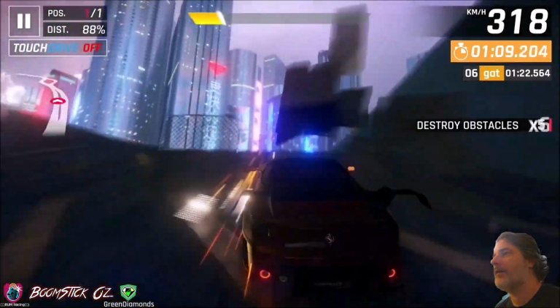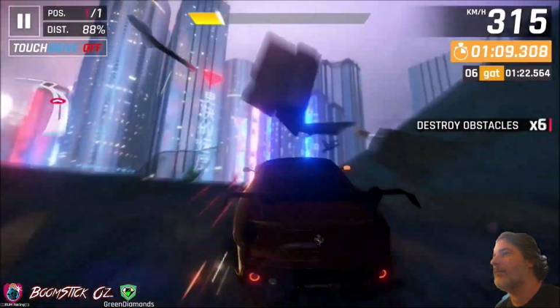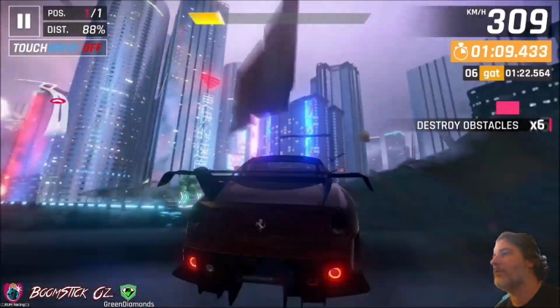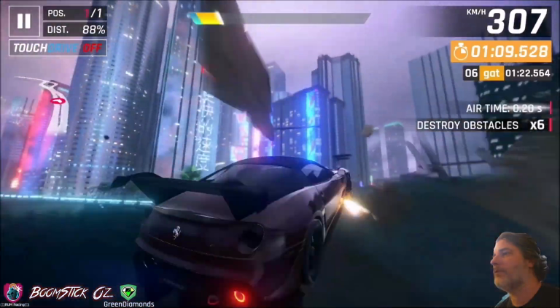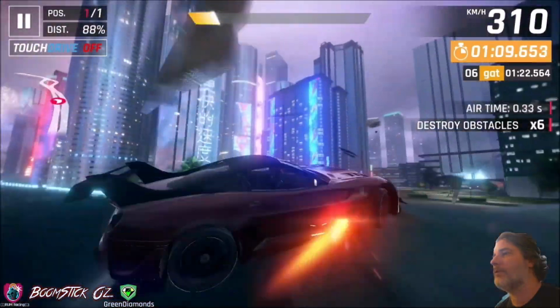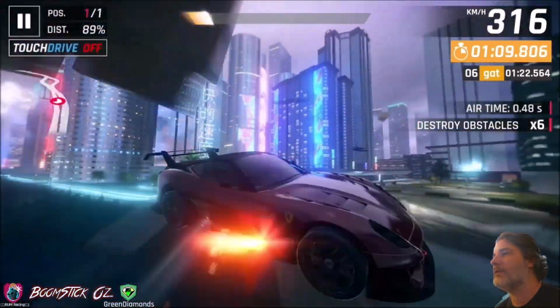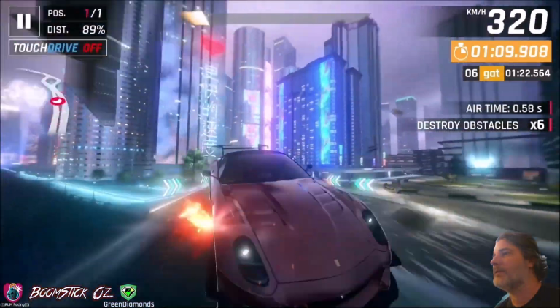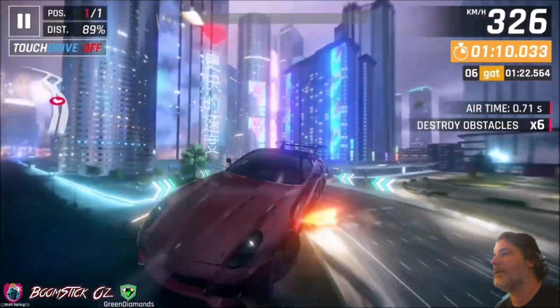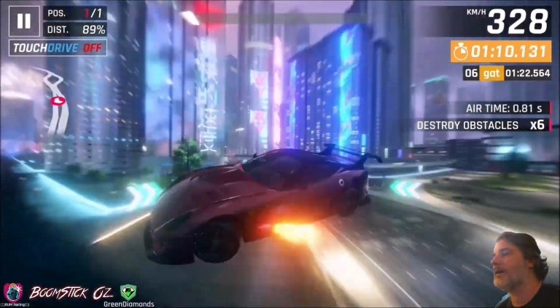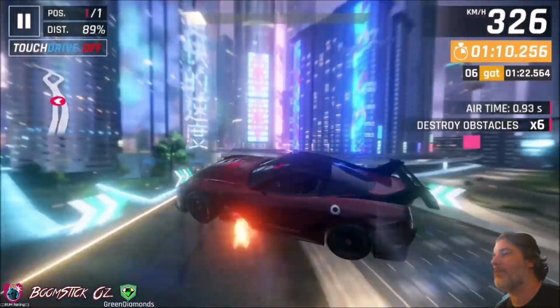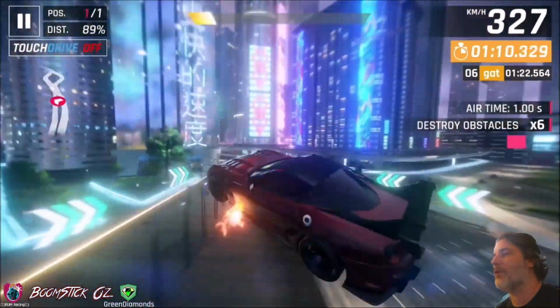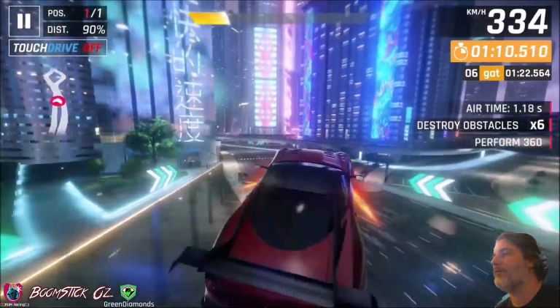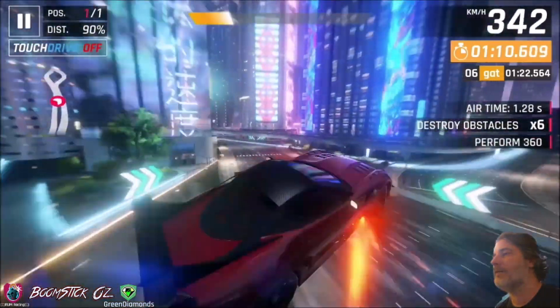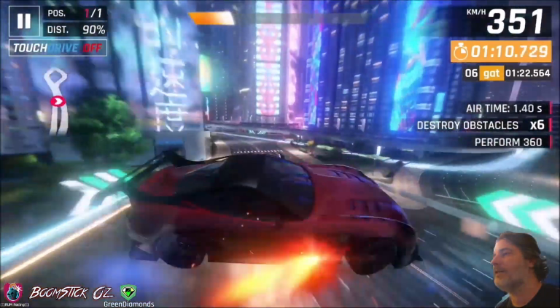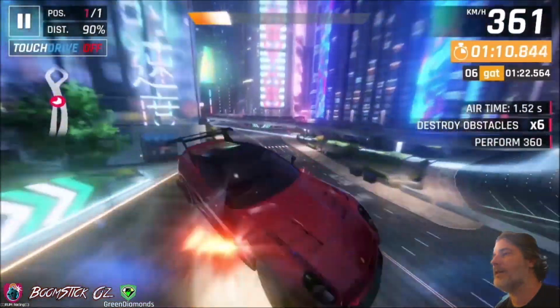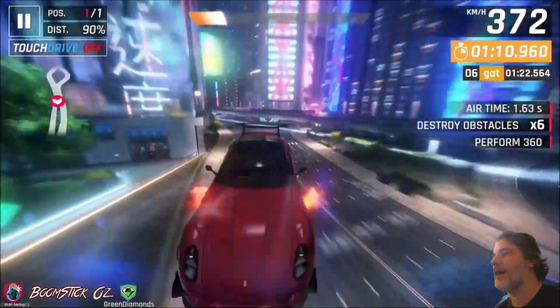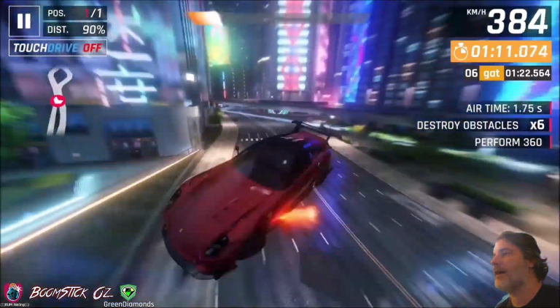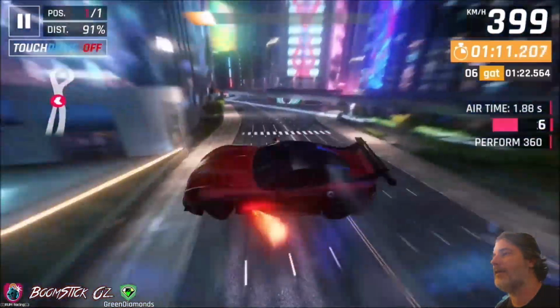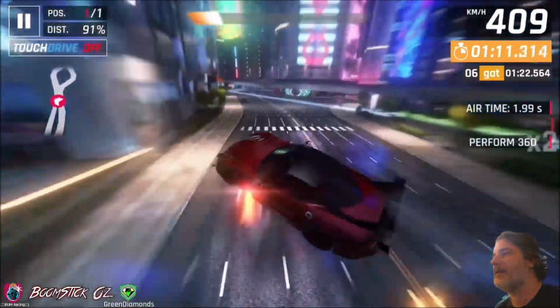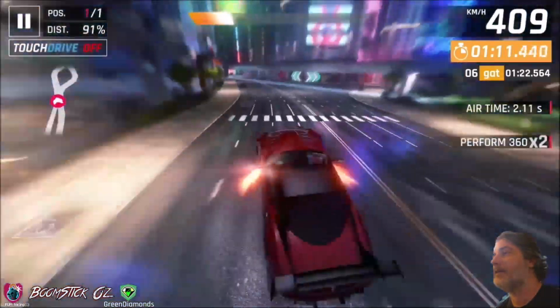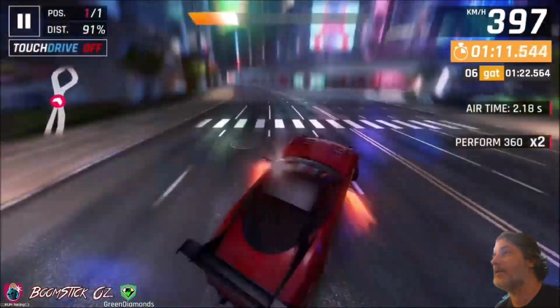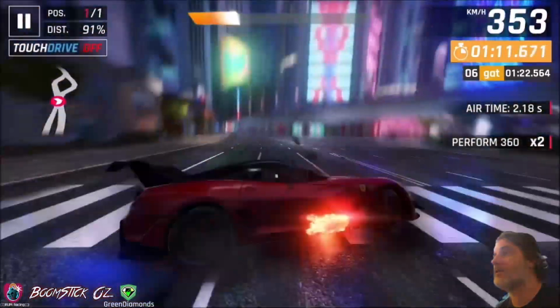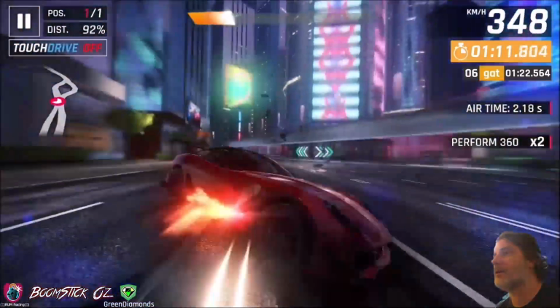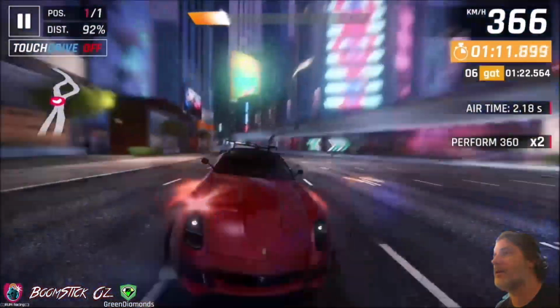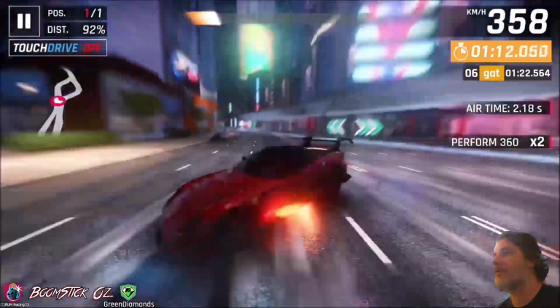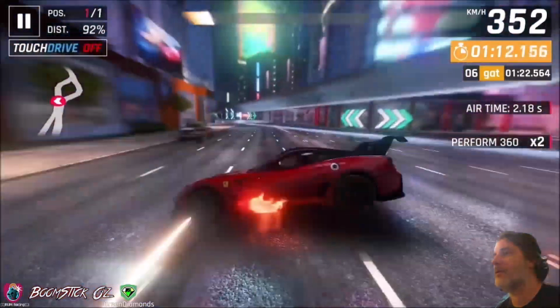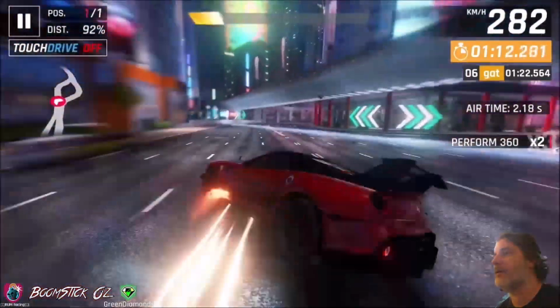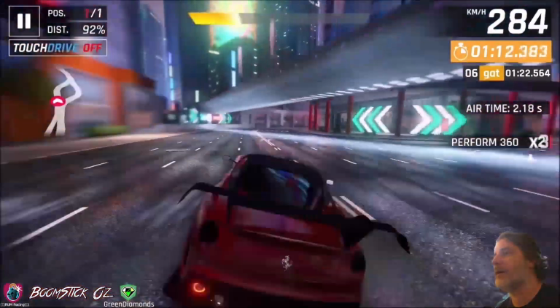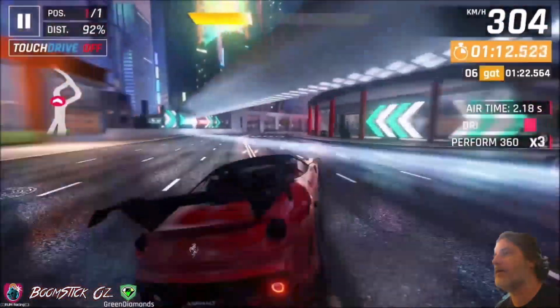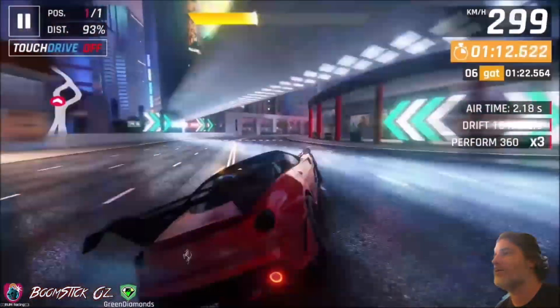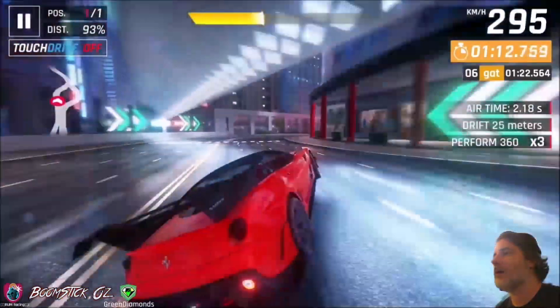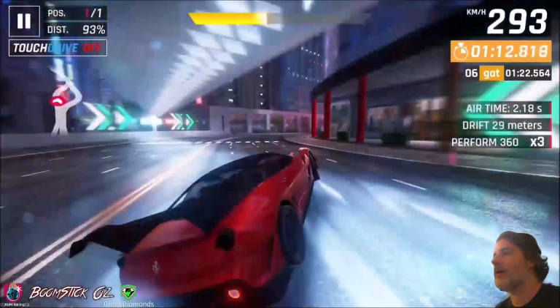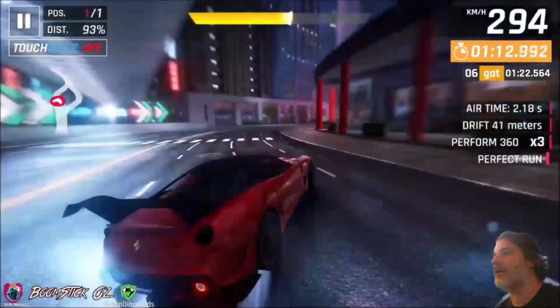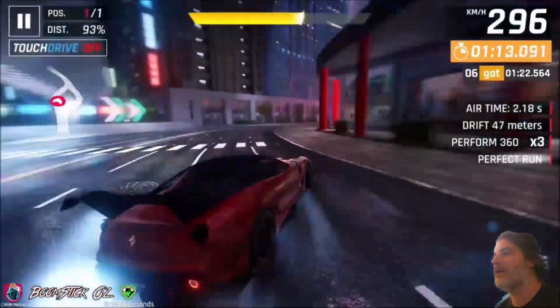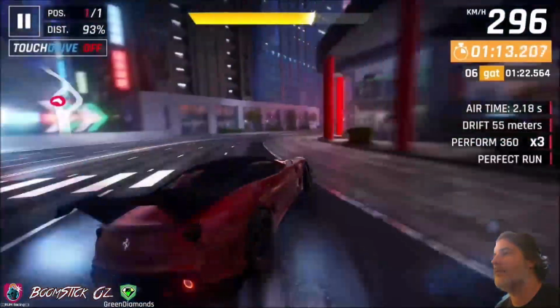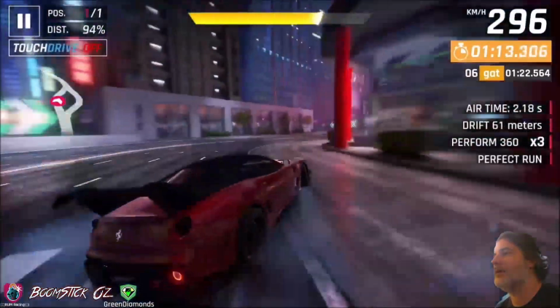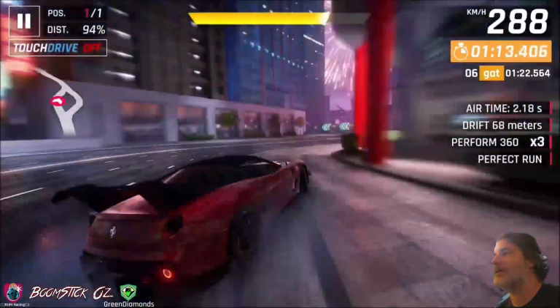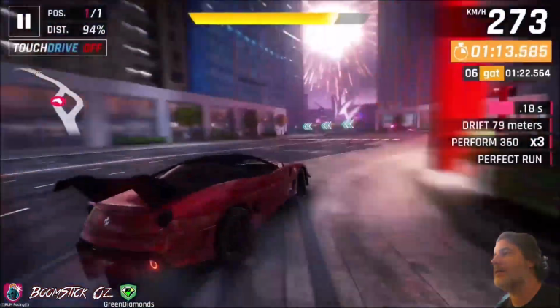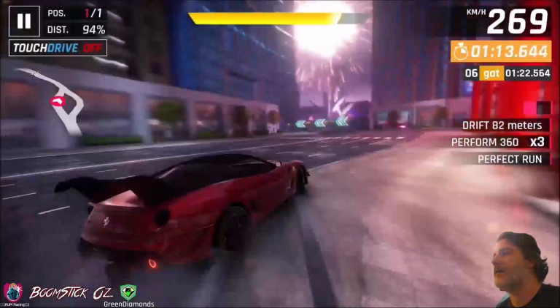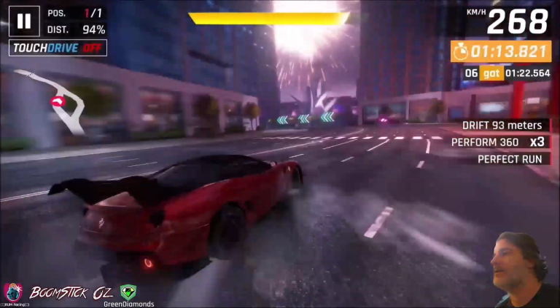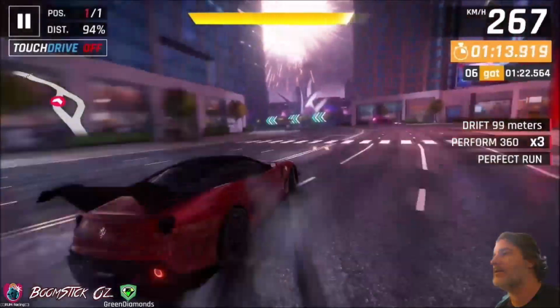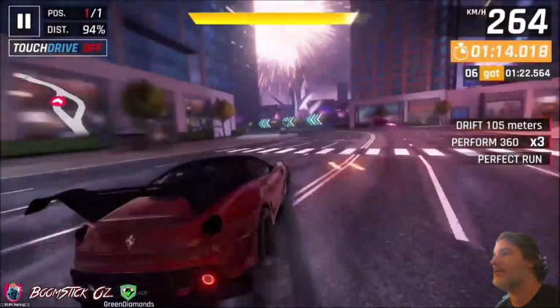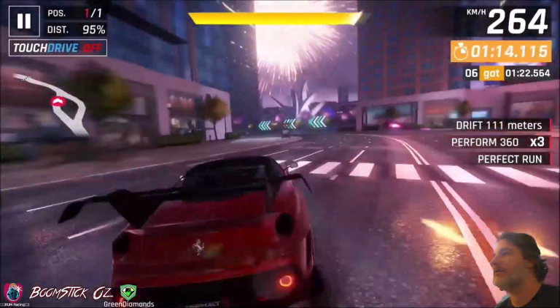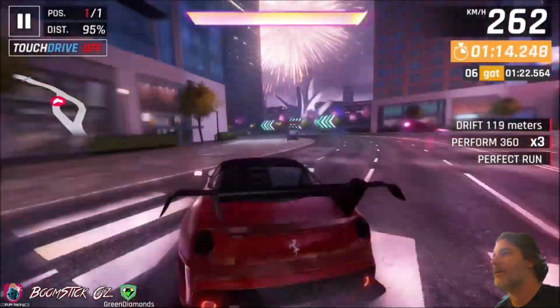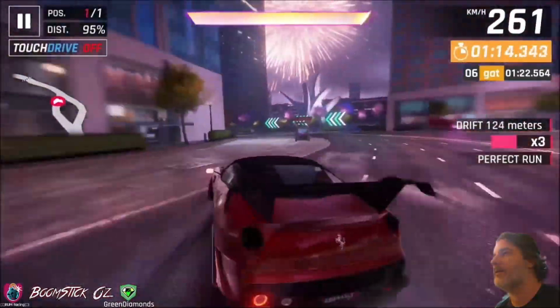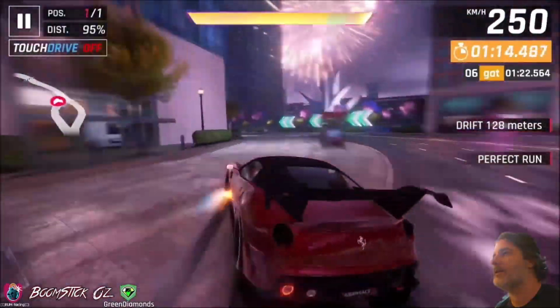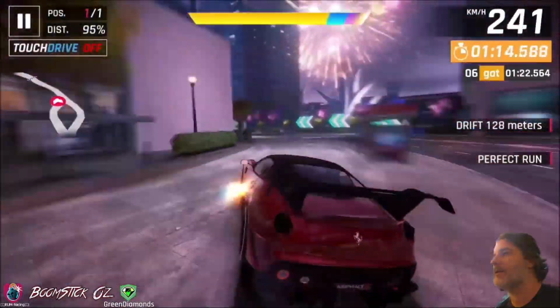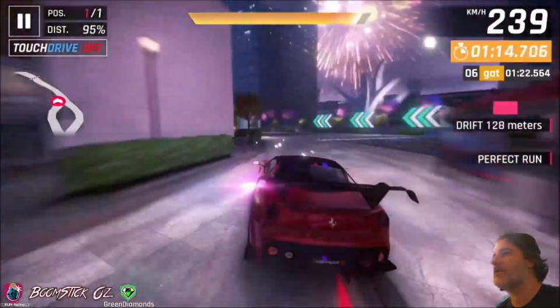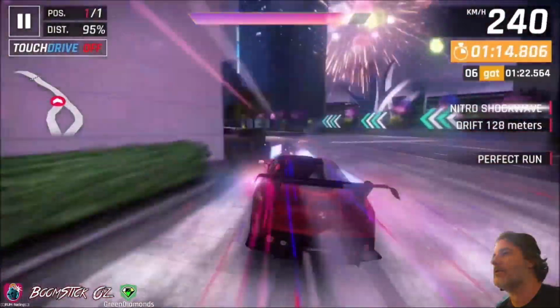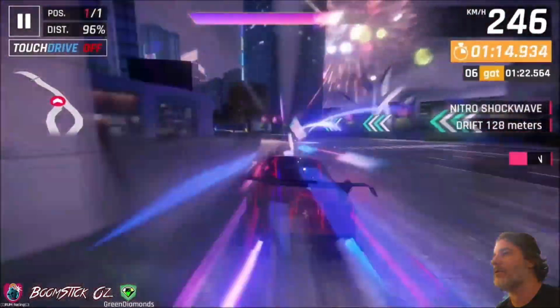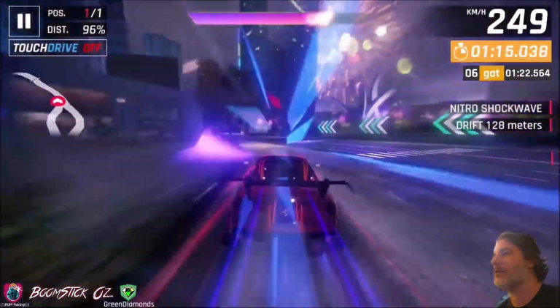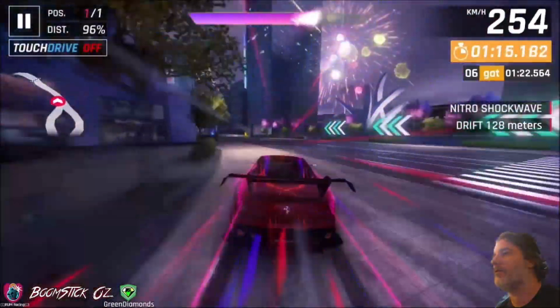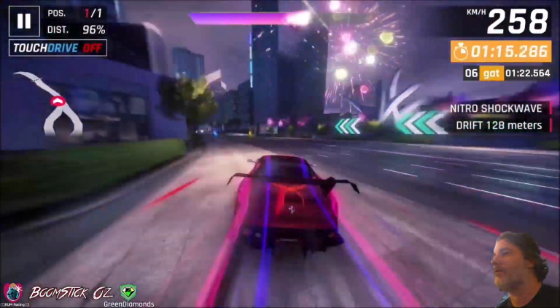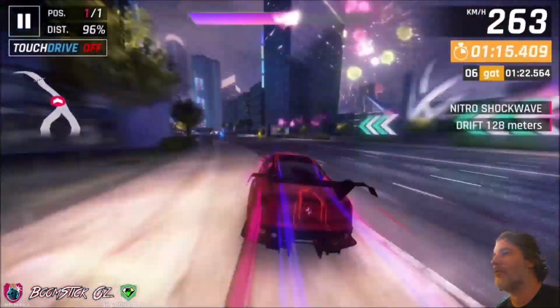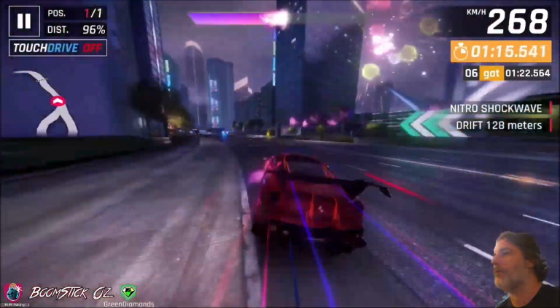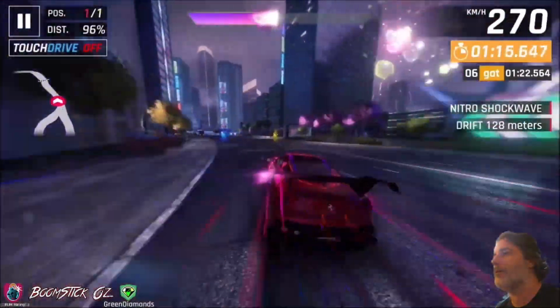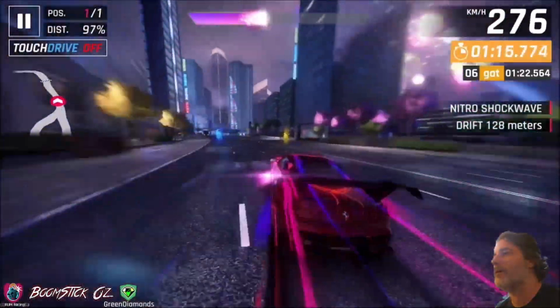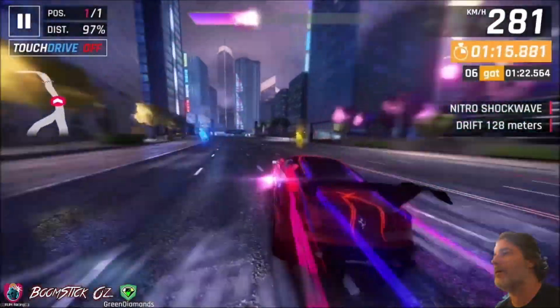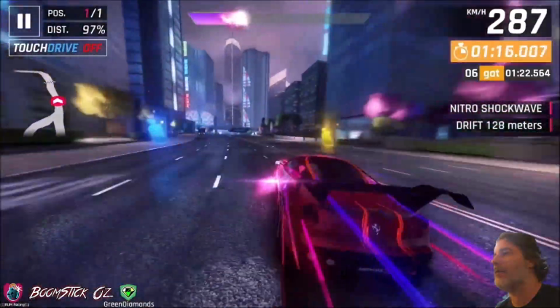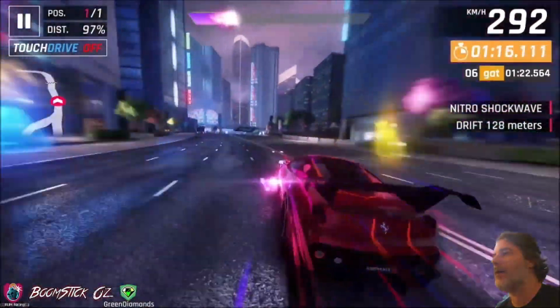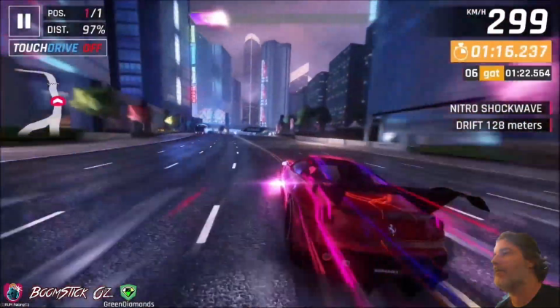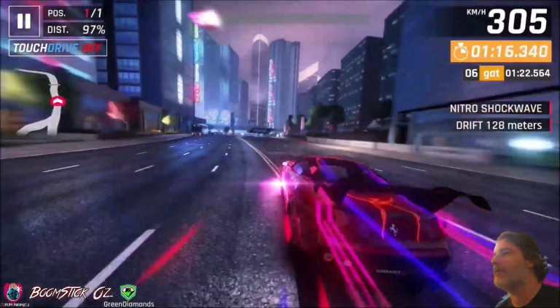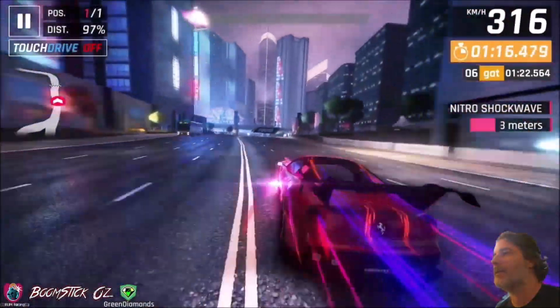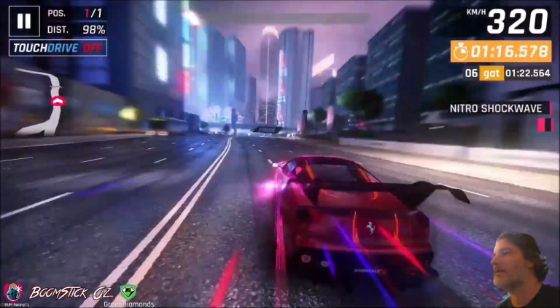Then we'll do a 360 imperfect here — this is tricky — you want to try and get the near miss, and then just drift around the section triggering before you hit that pavement section.